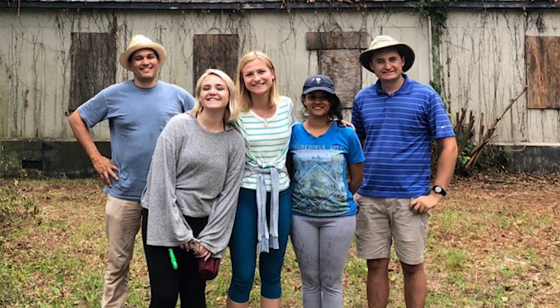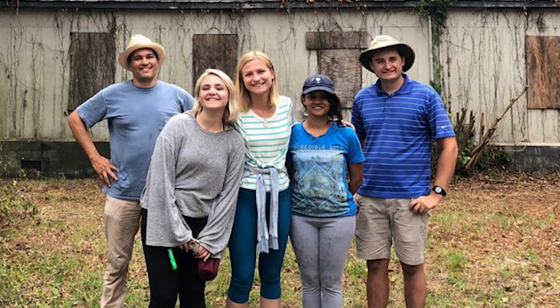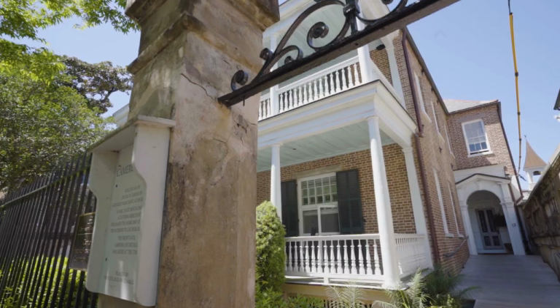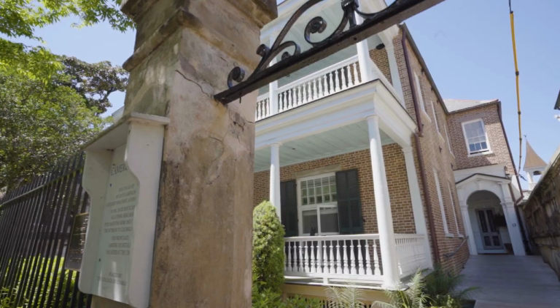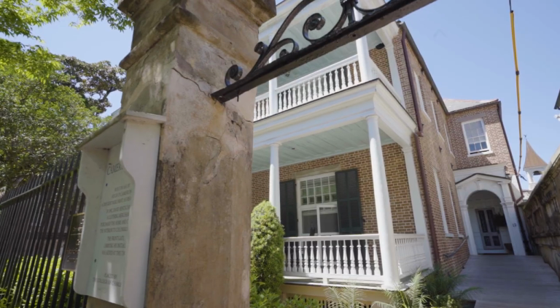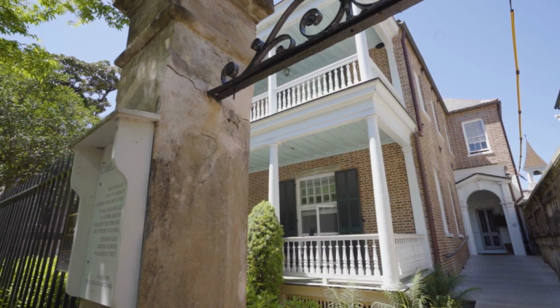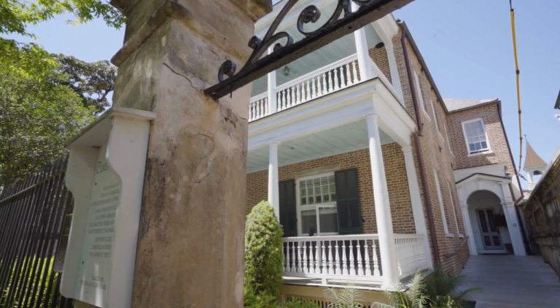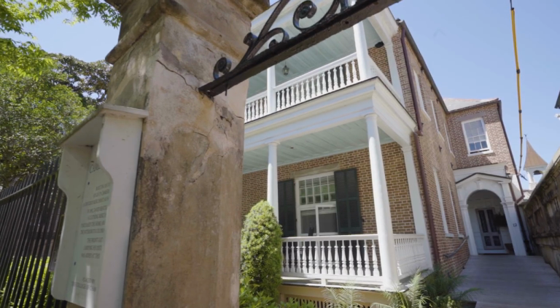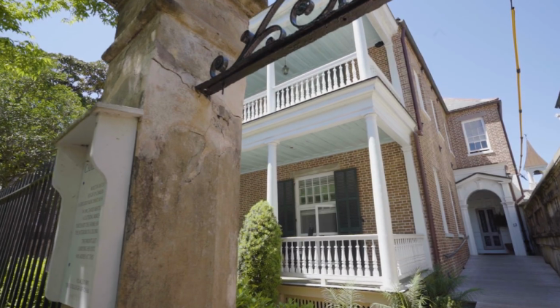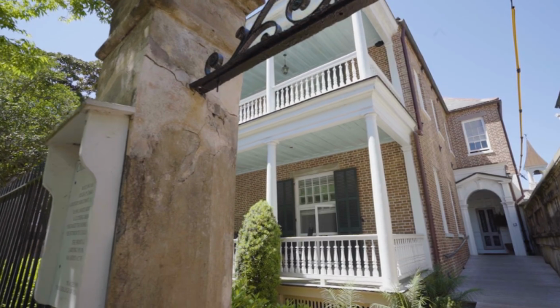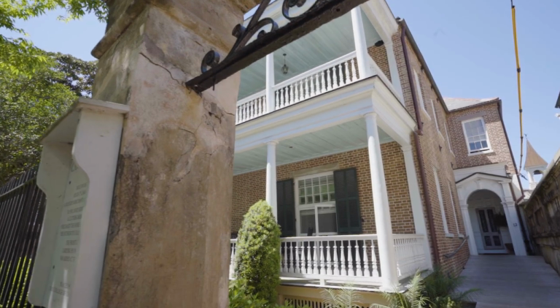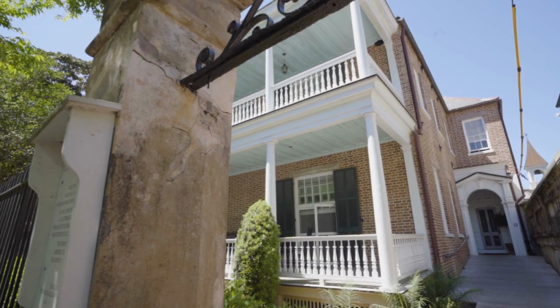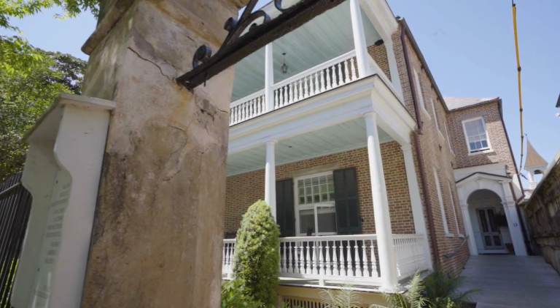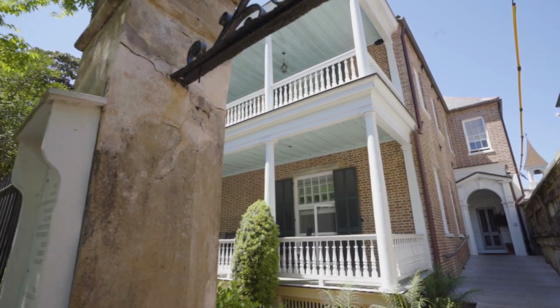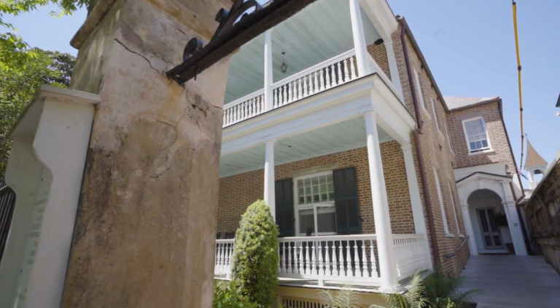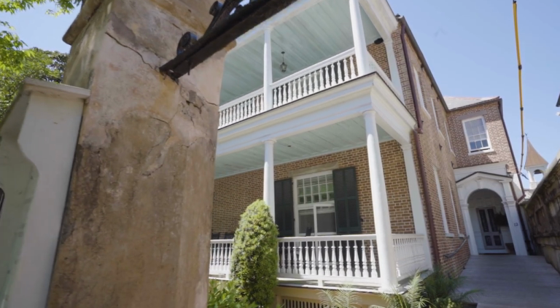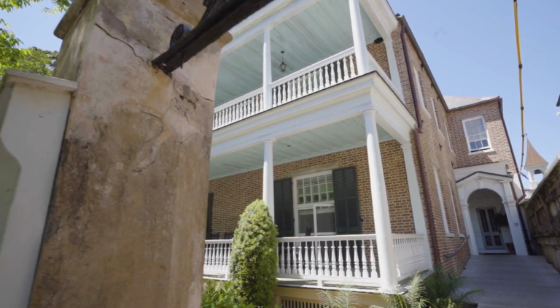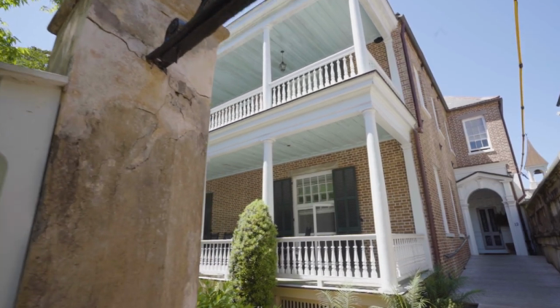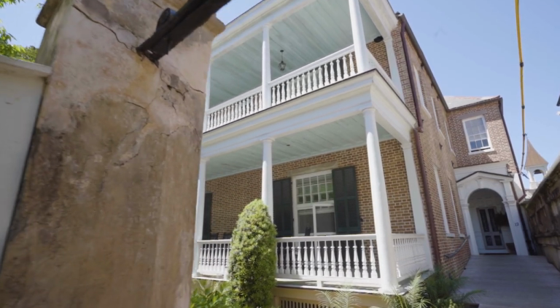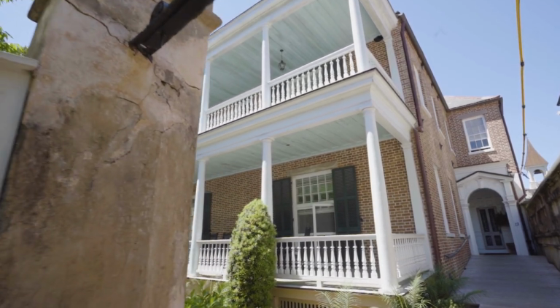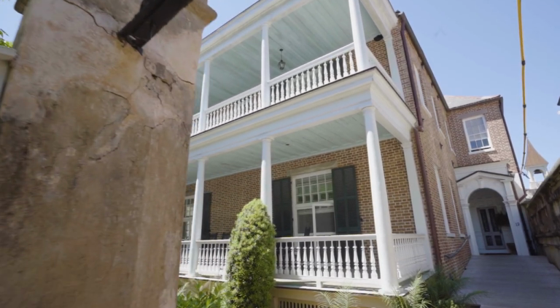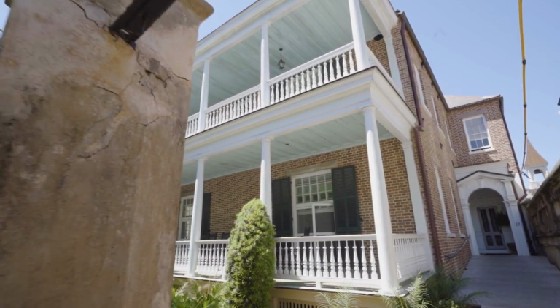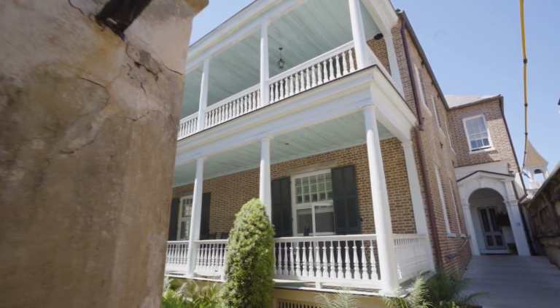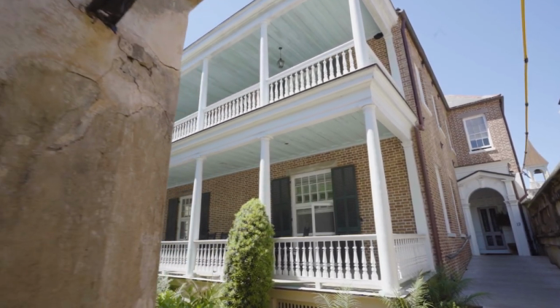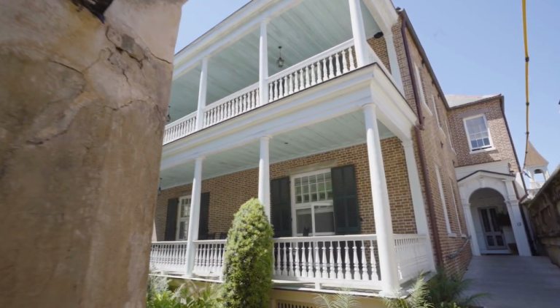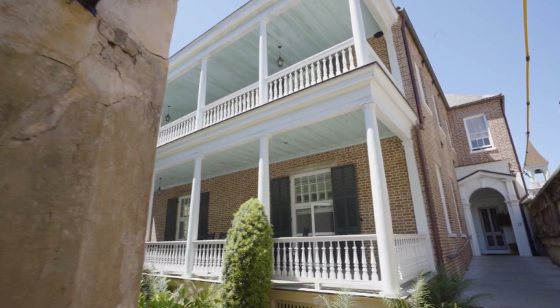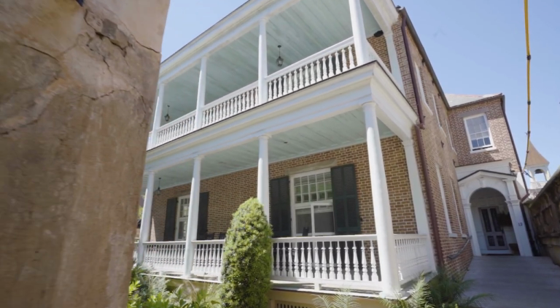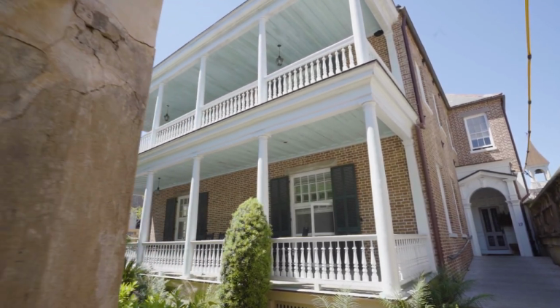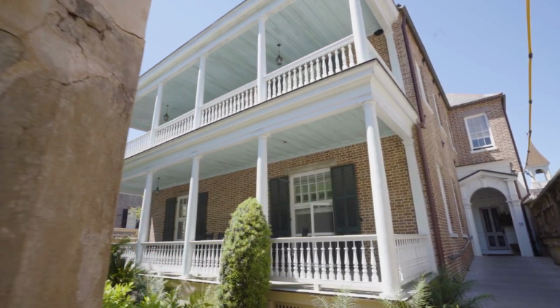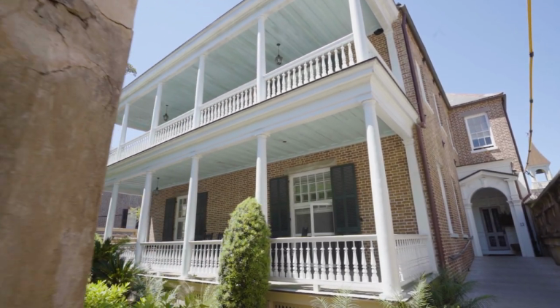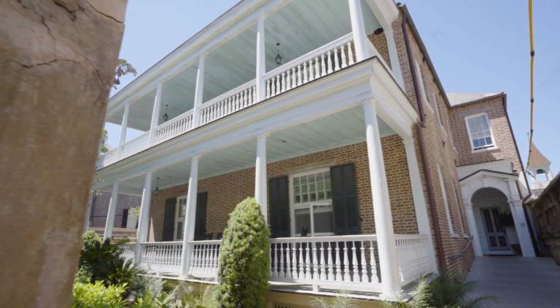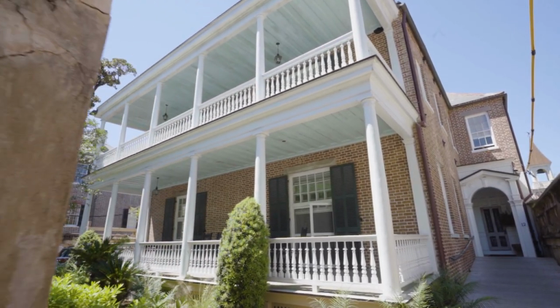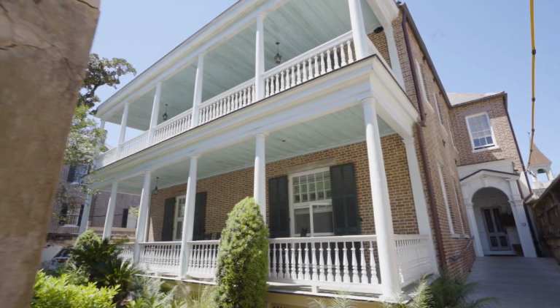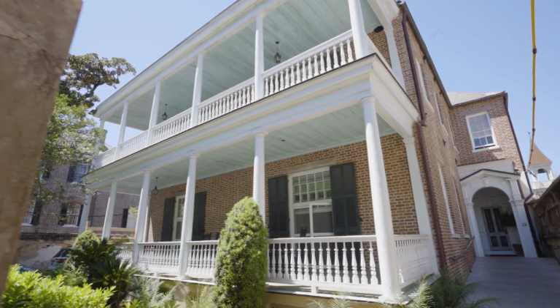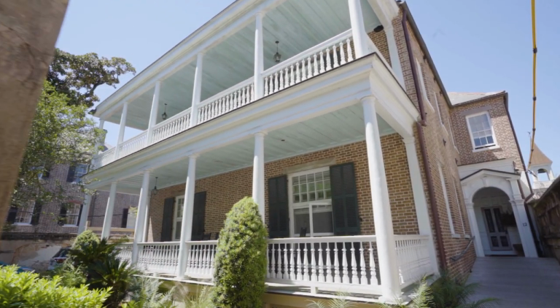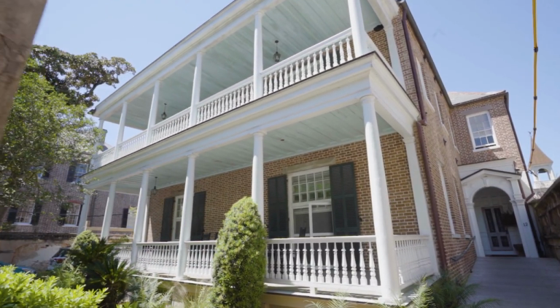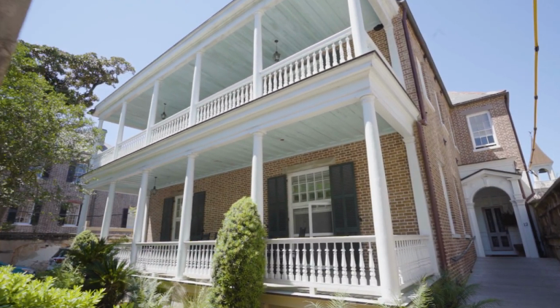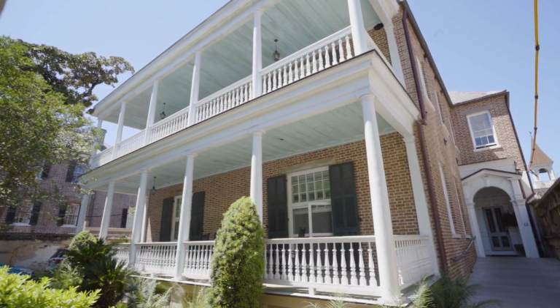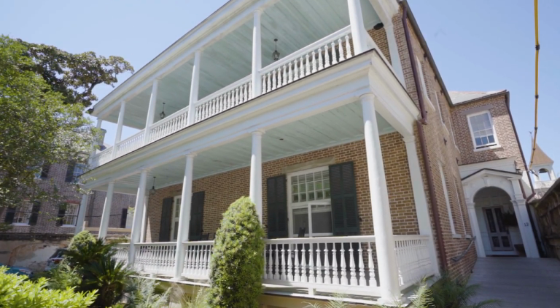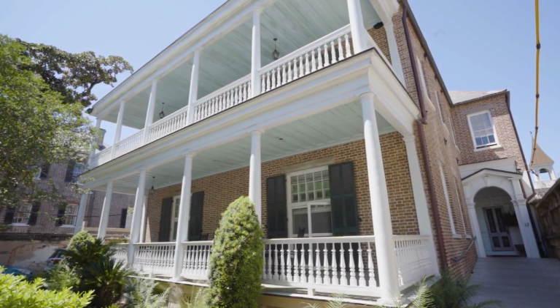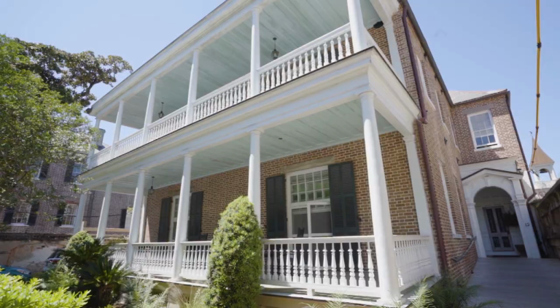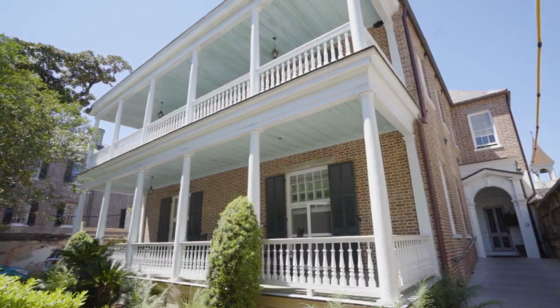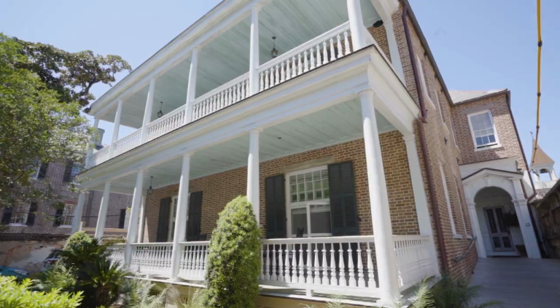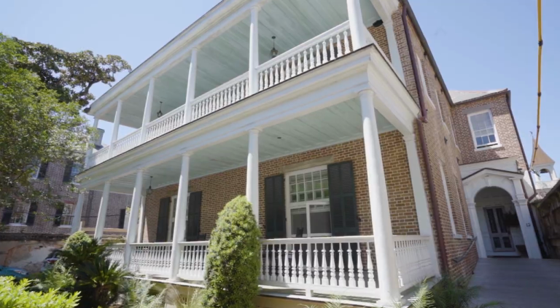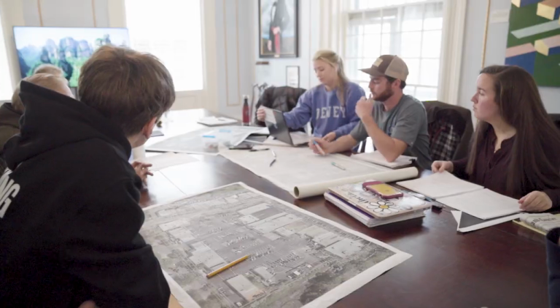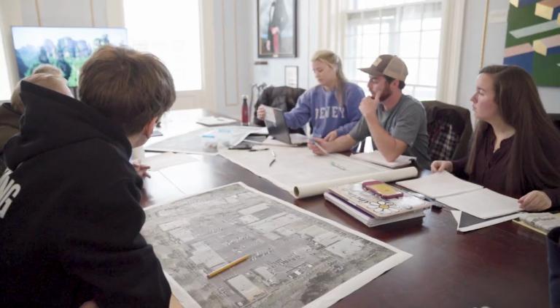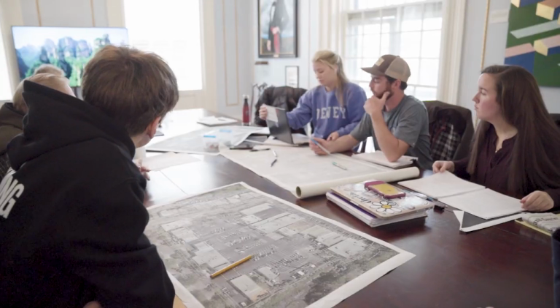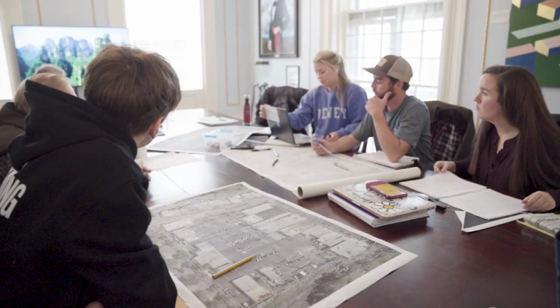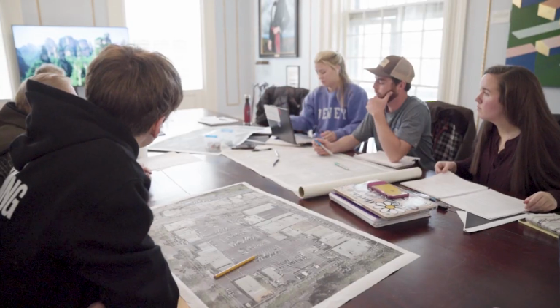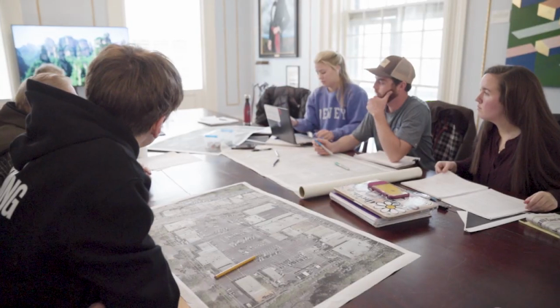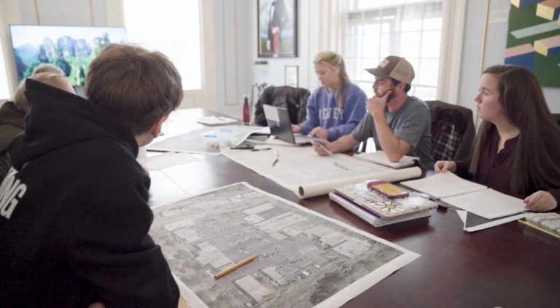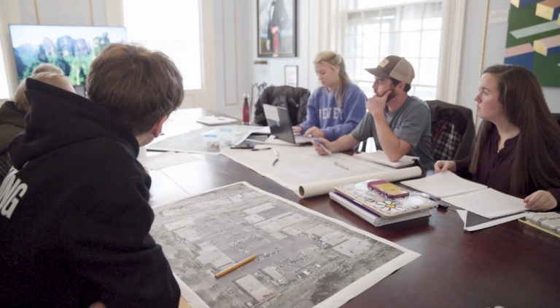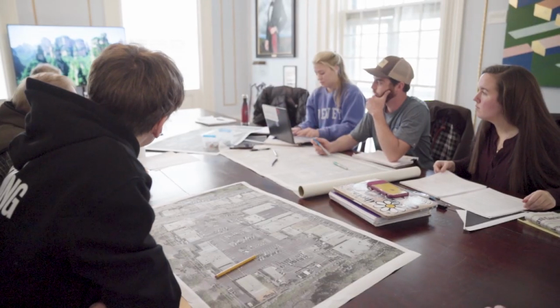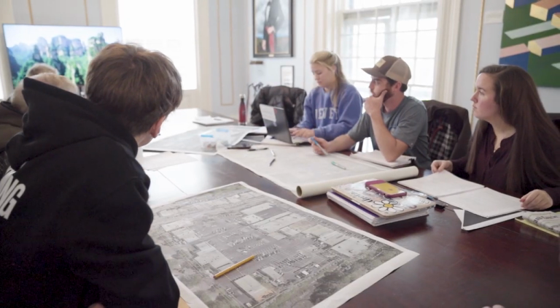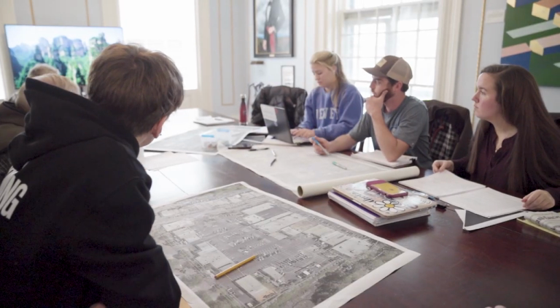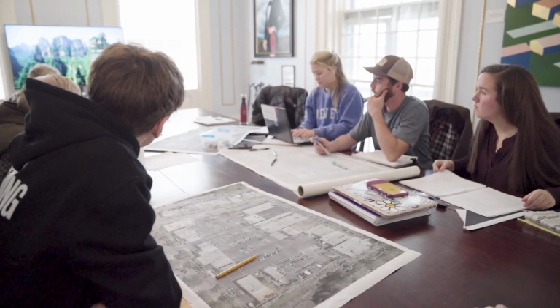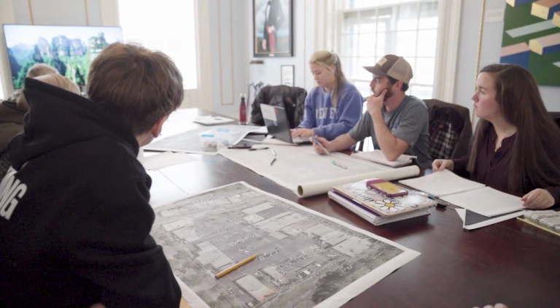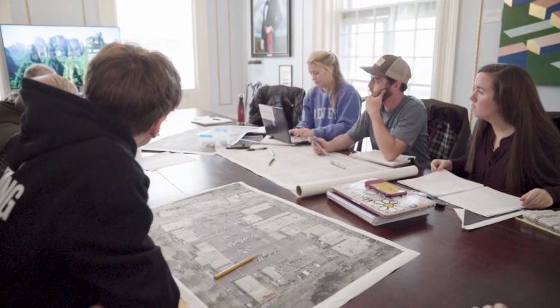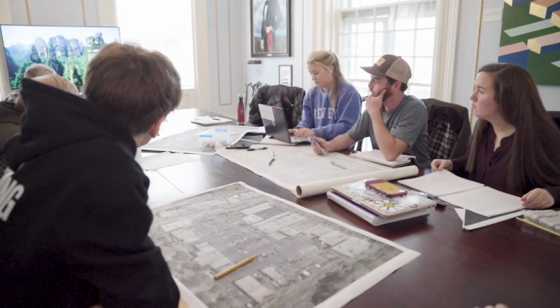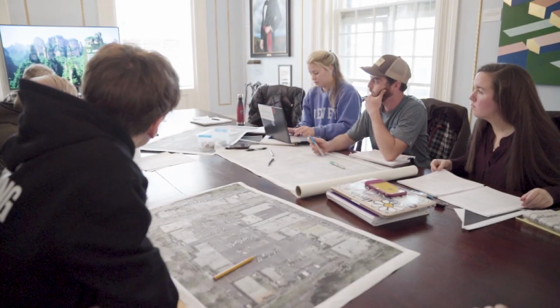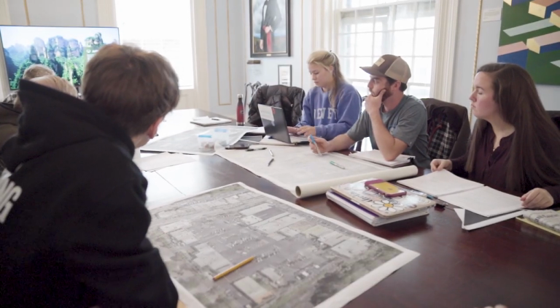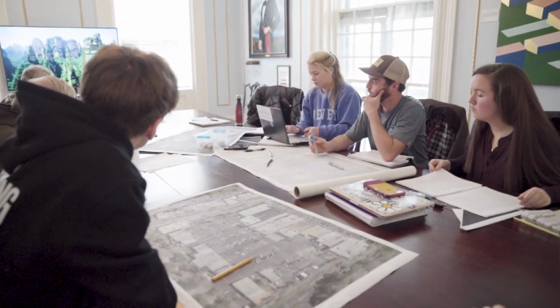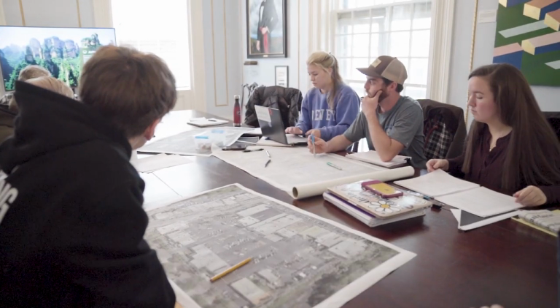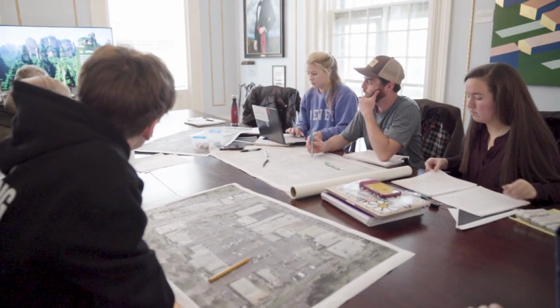We actually have a house where our classes are taught. We're not taught in a classroom — we're taught in a living room.